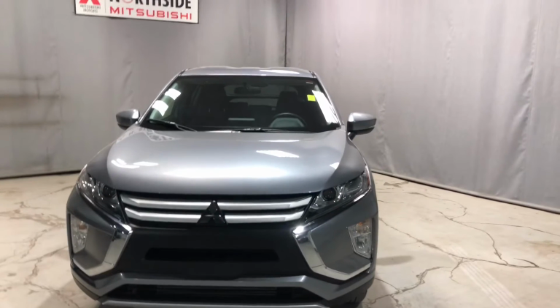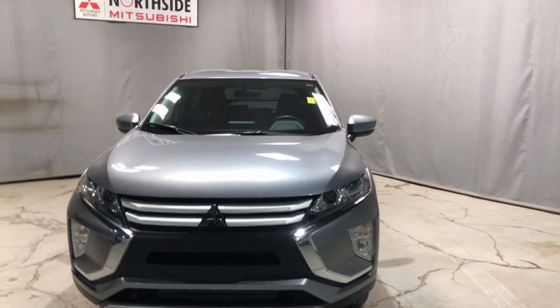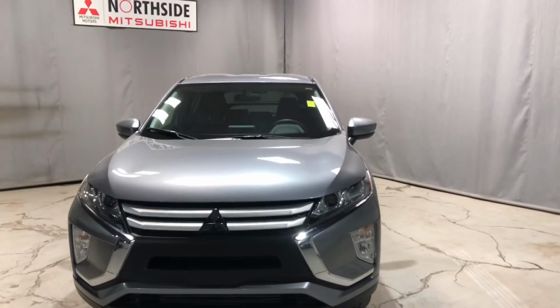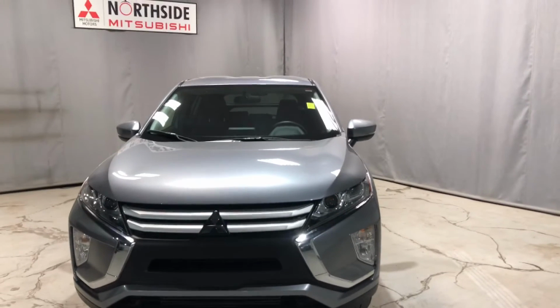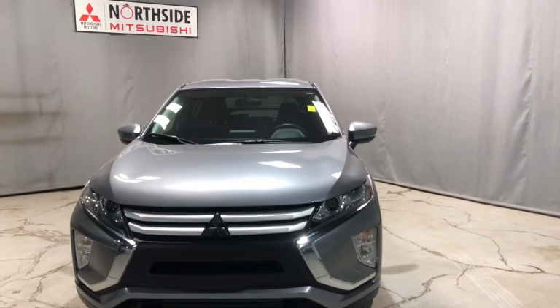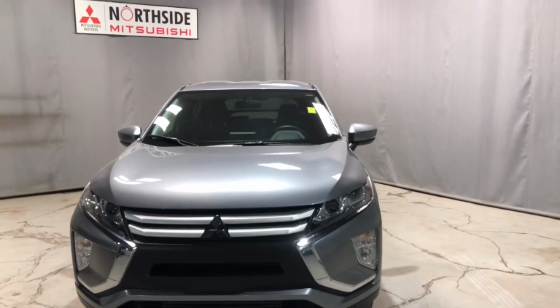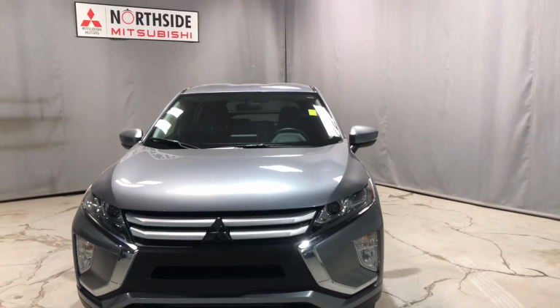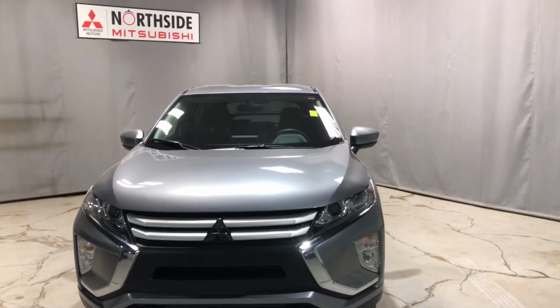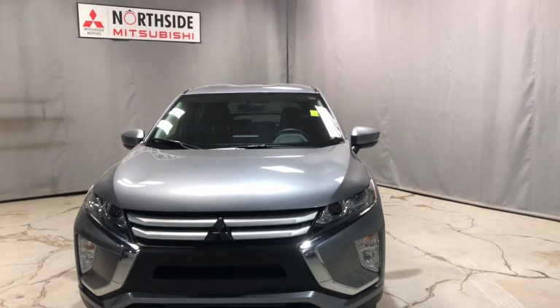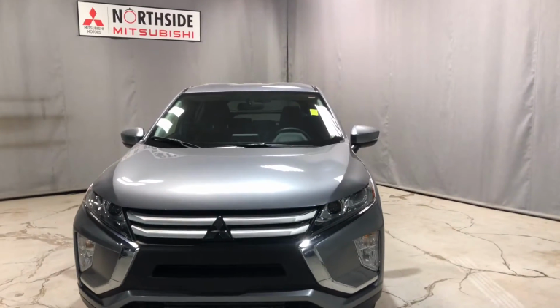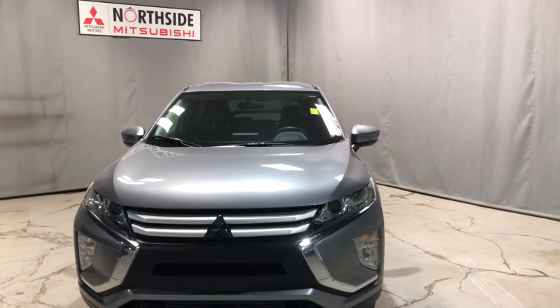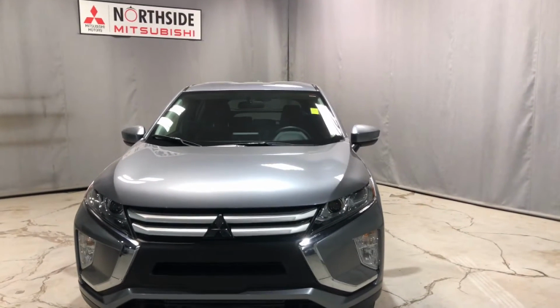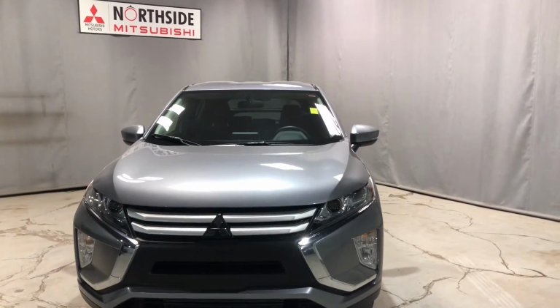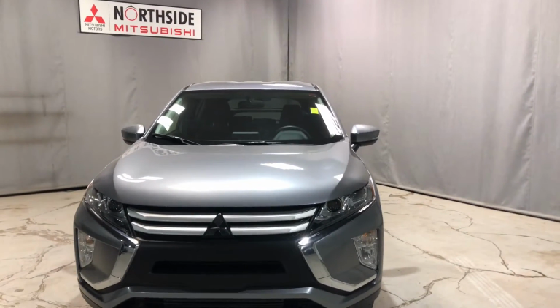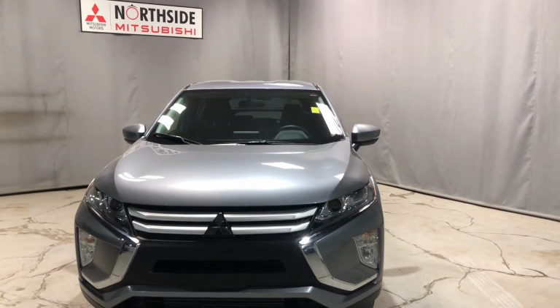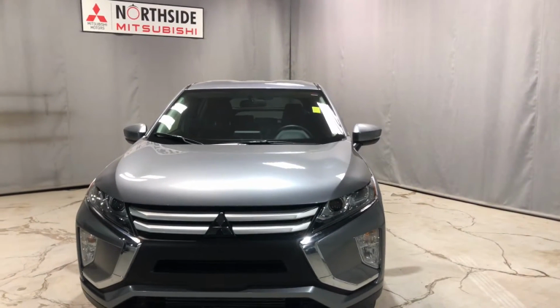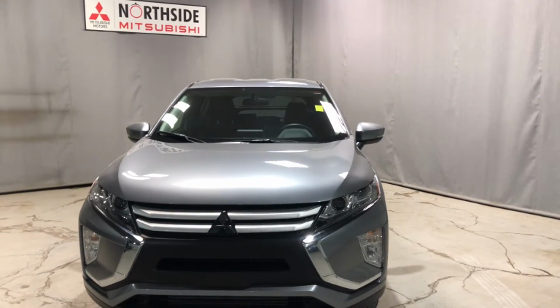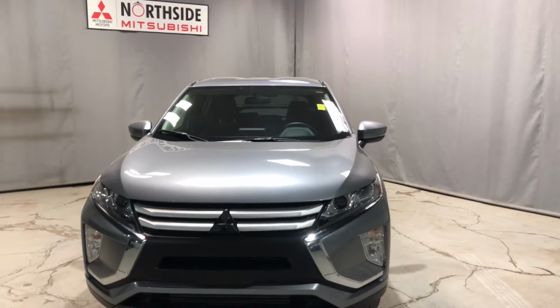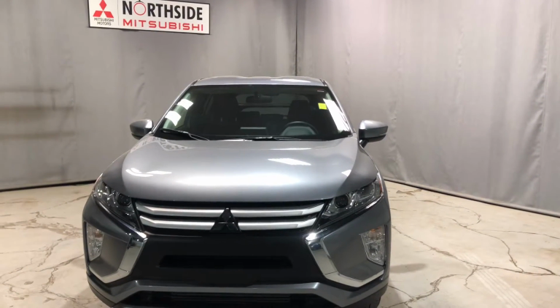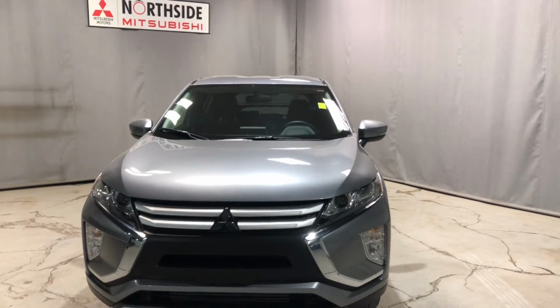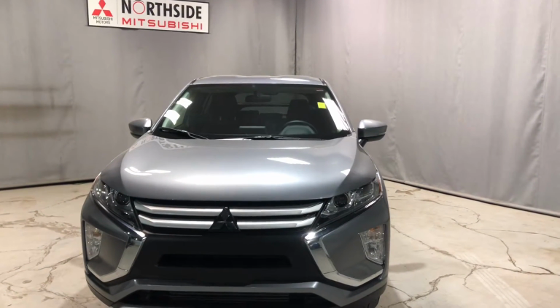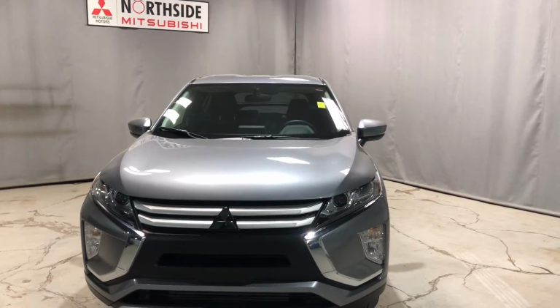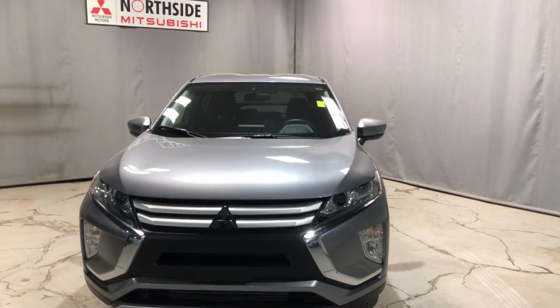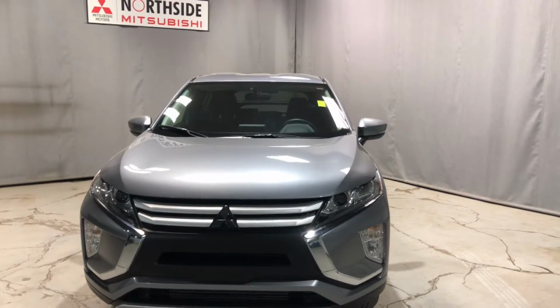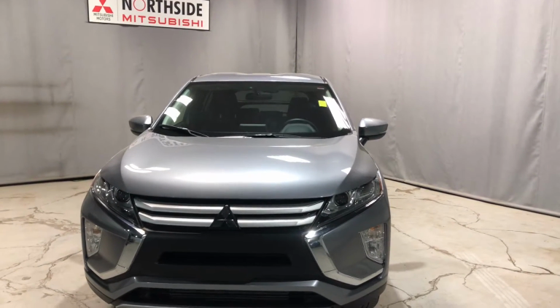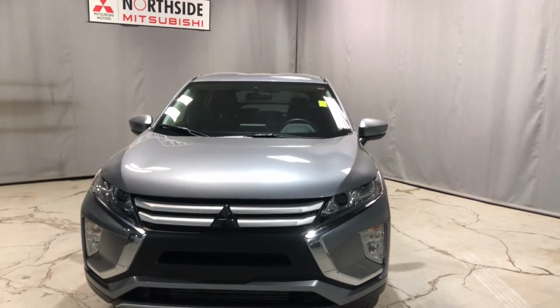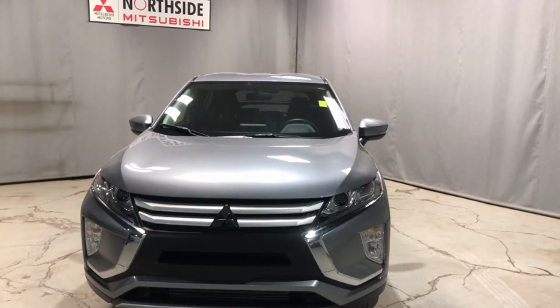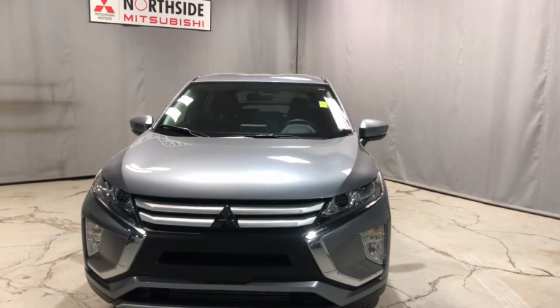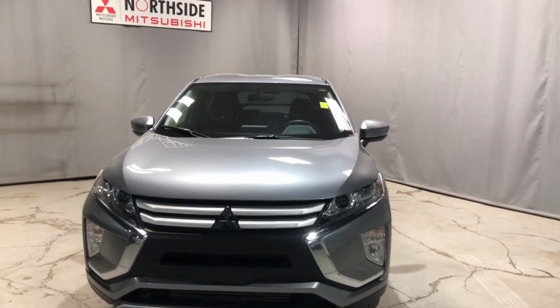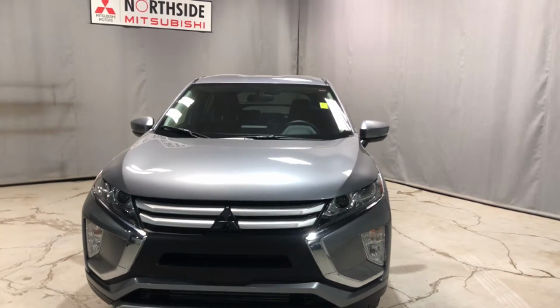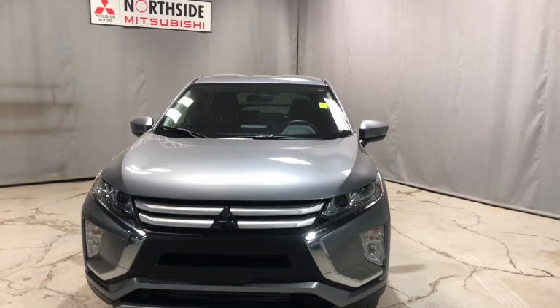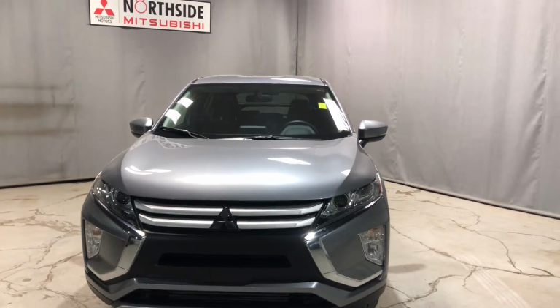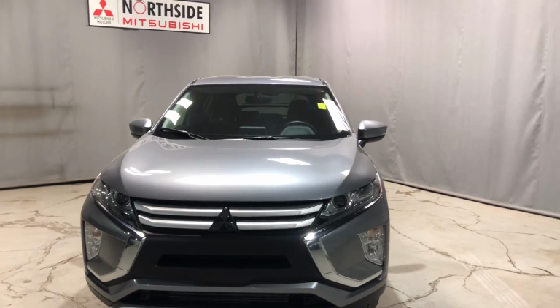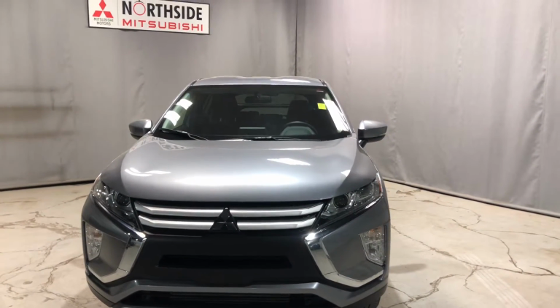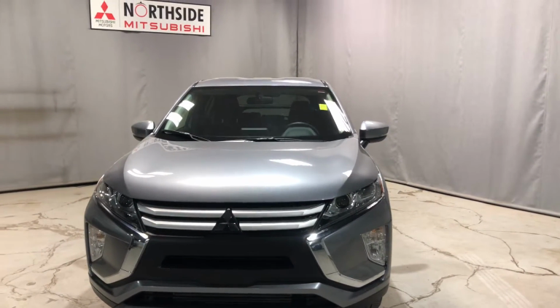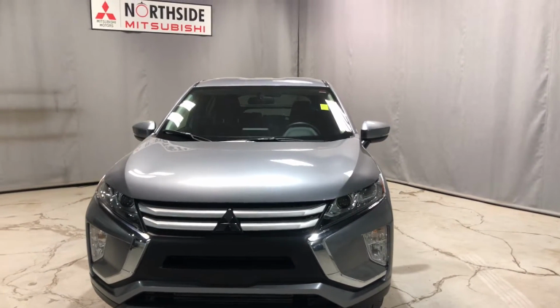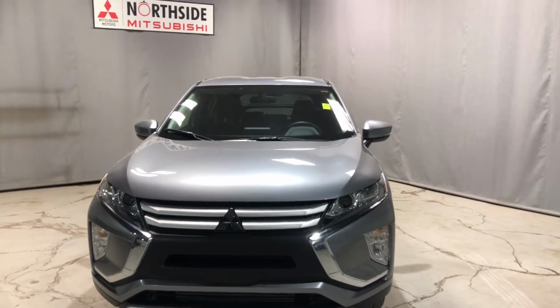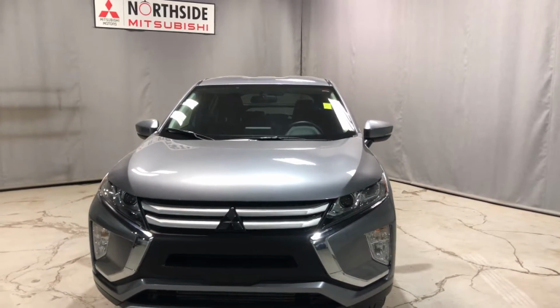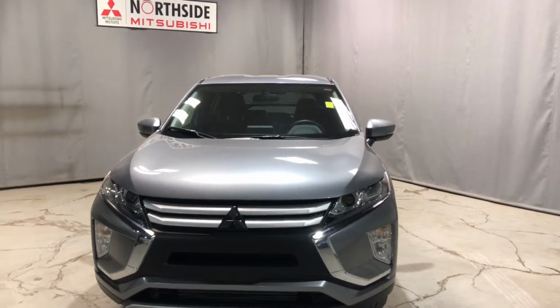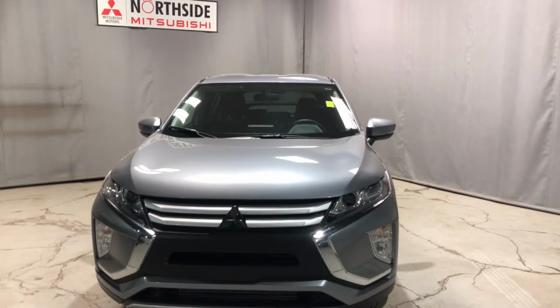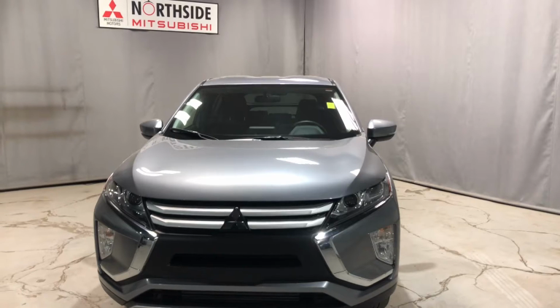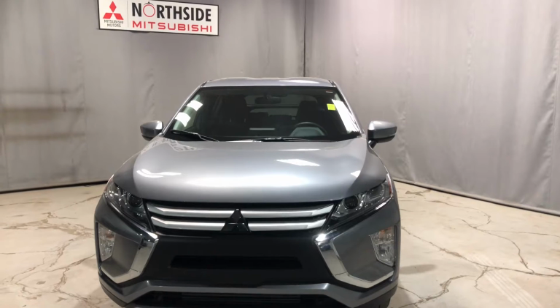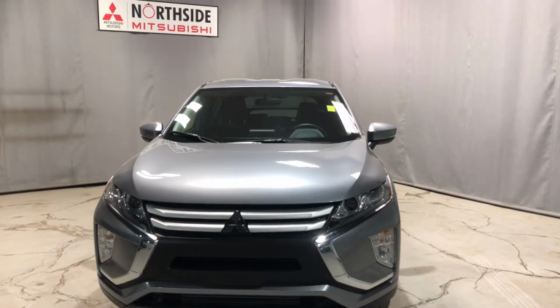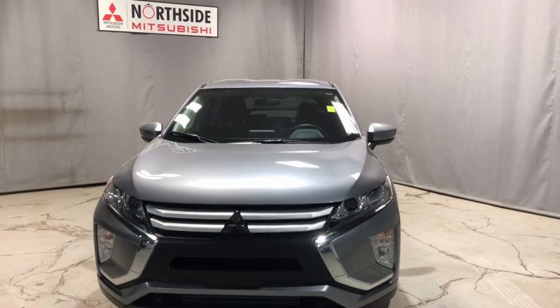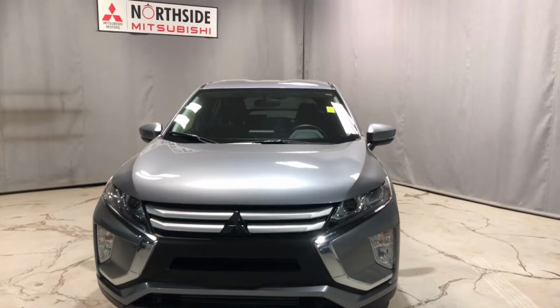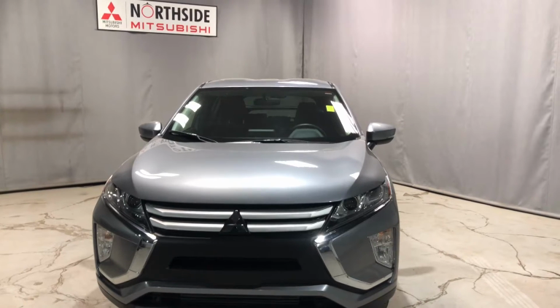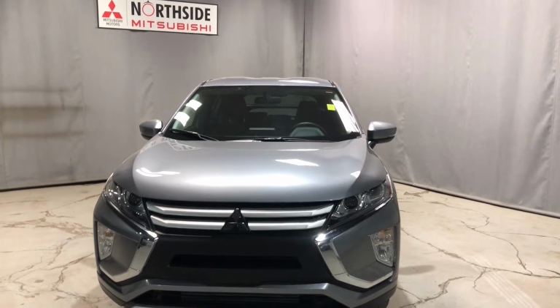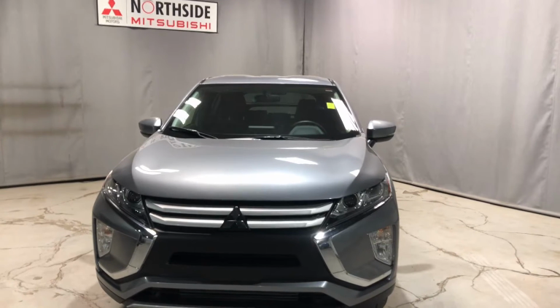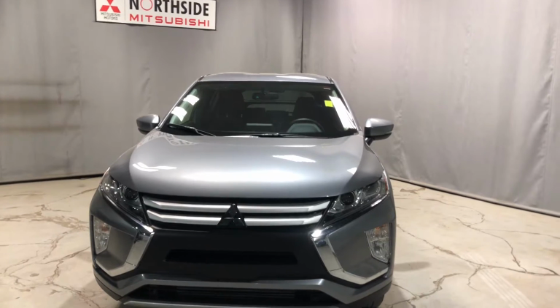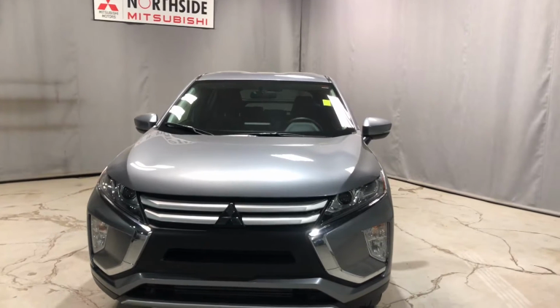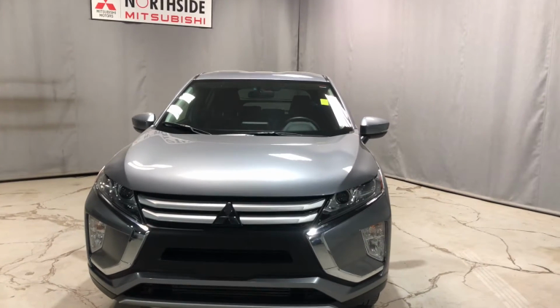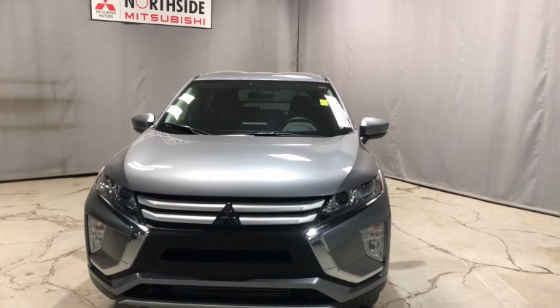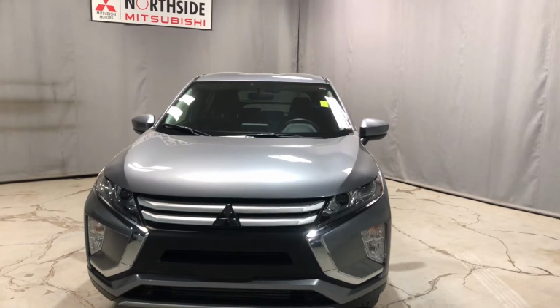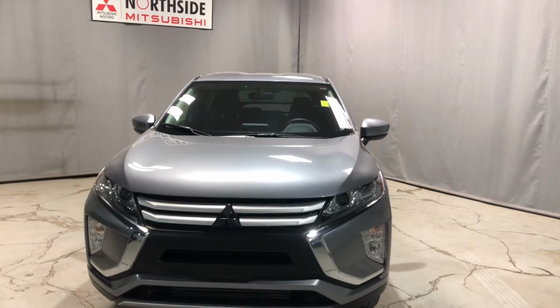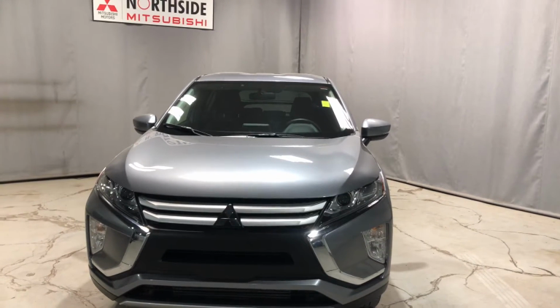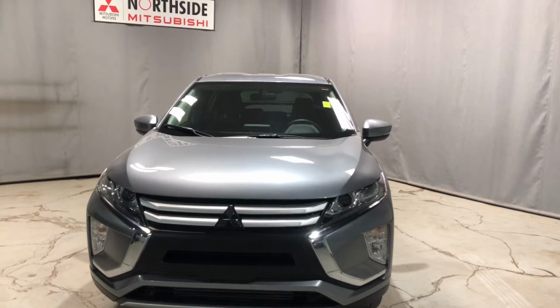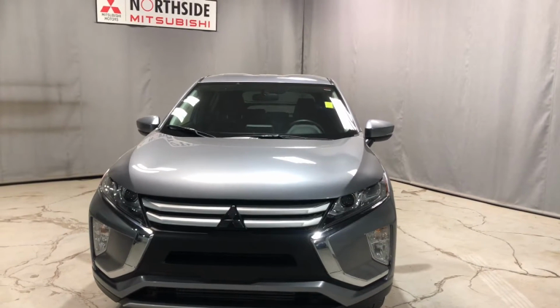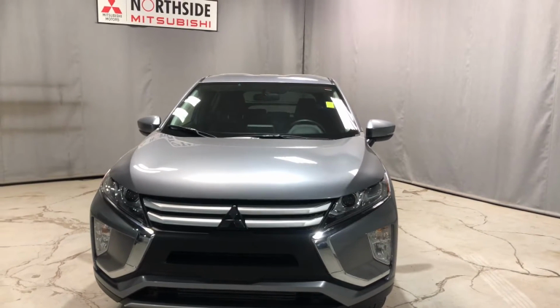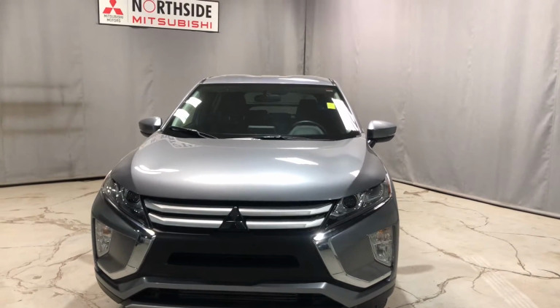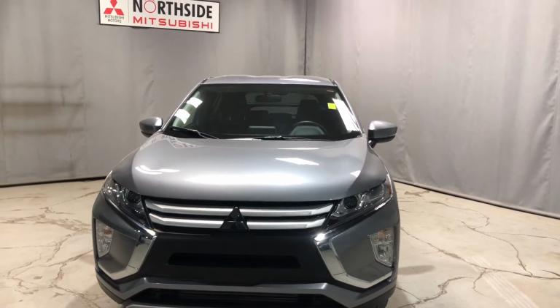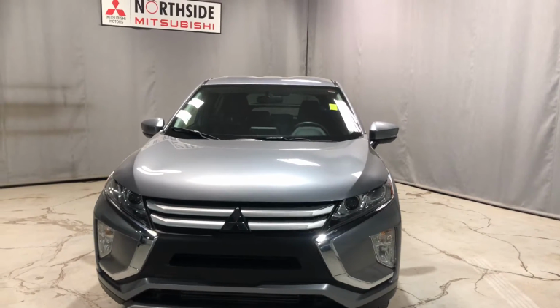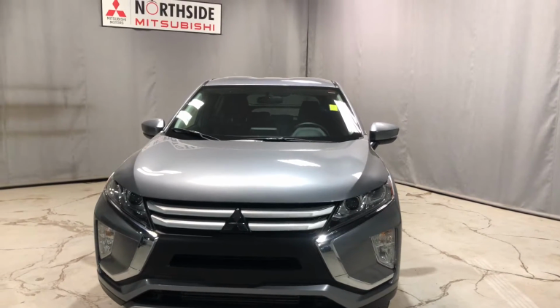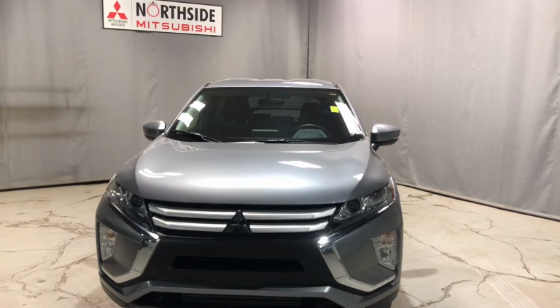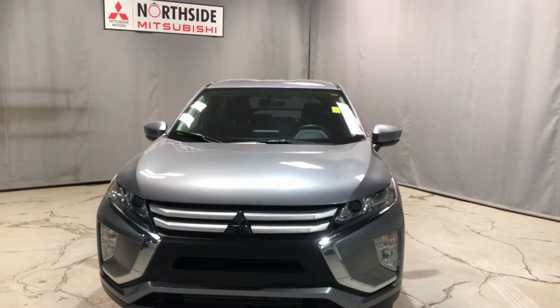Hey Omby, Jay here from Northside Mitsubishi. I'm just going to do a quick walk-around video on our beautiful 2020 Mitsubishi Eclipse Cross ES.